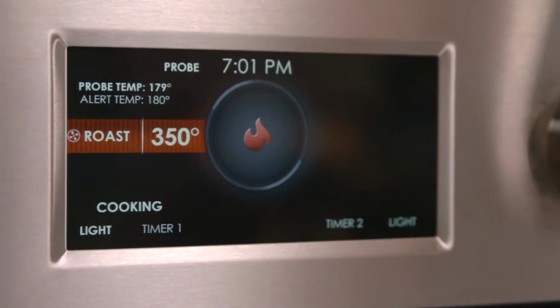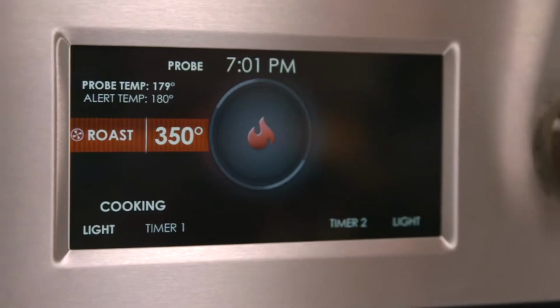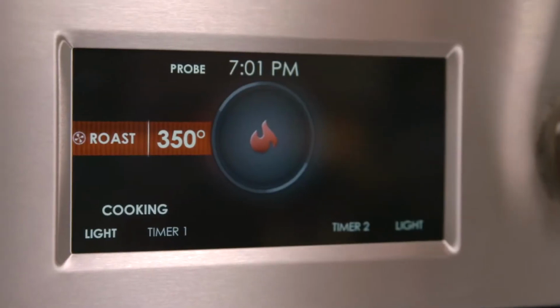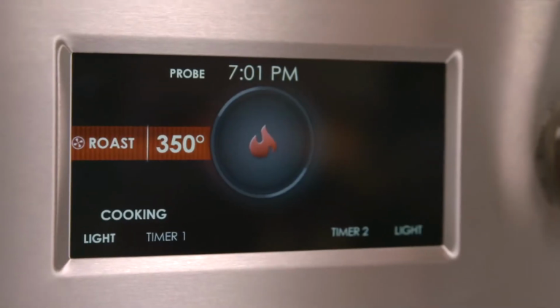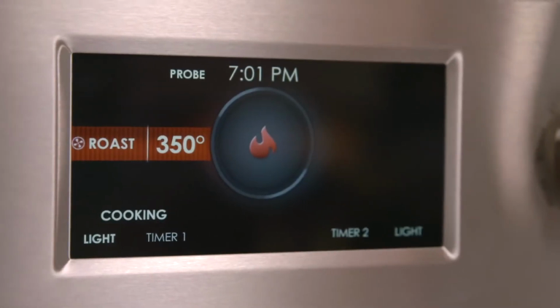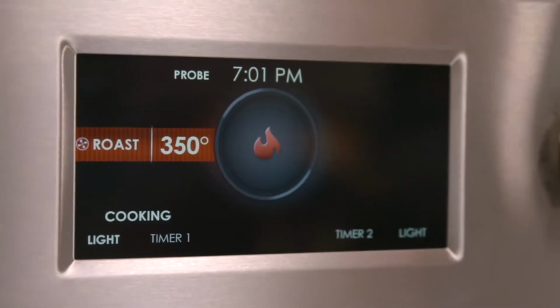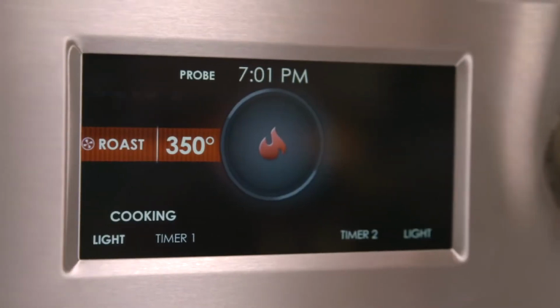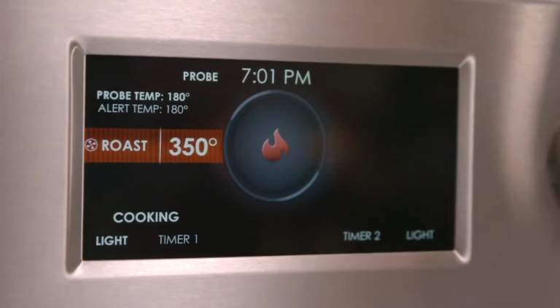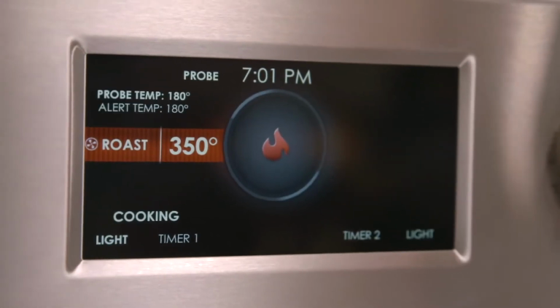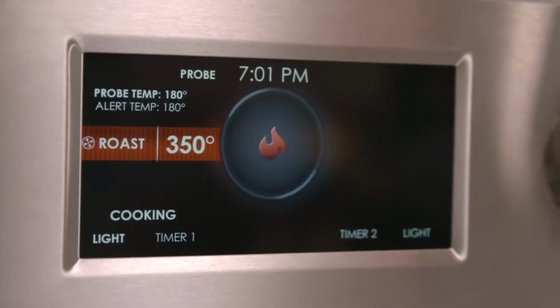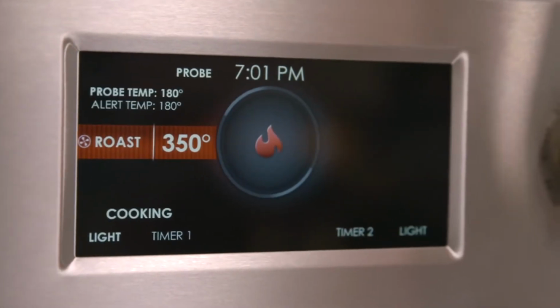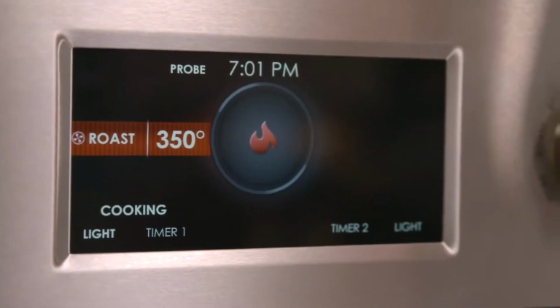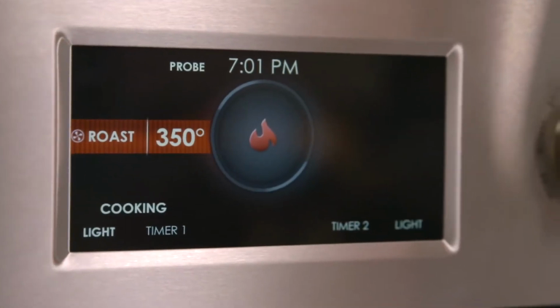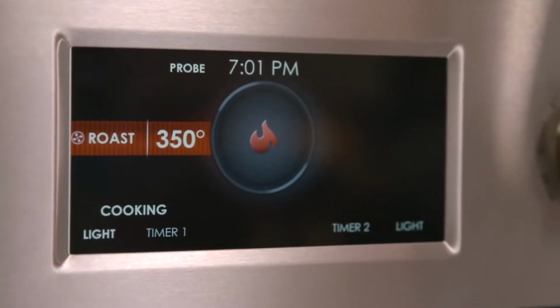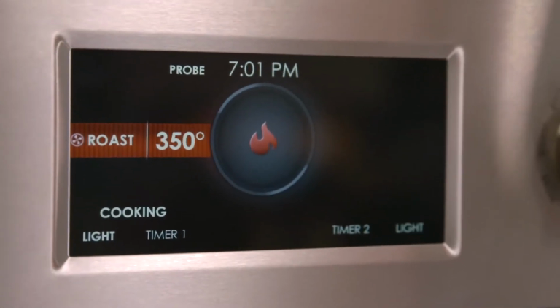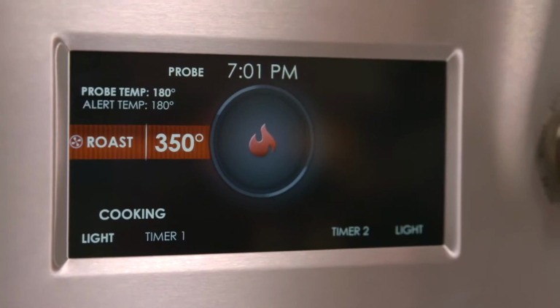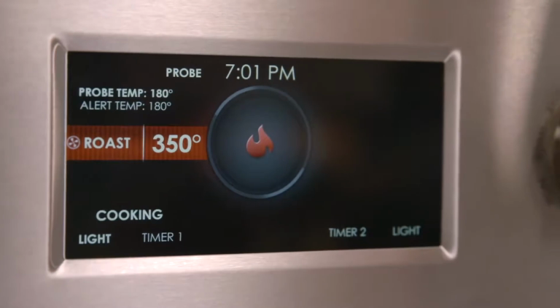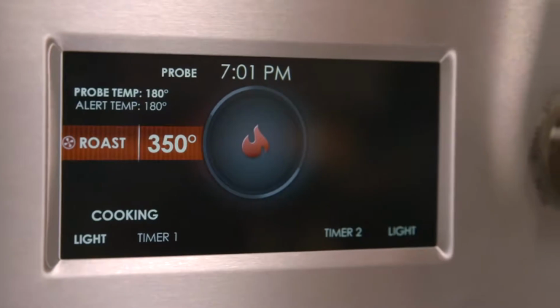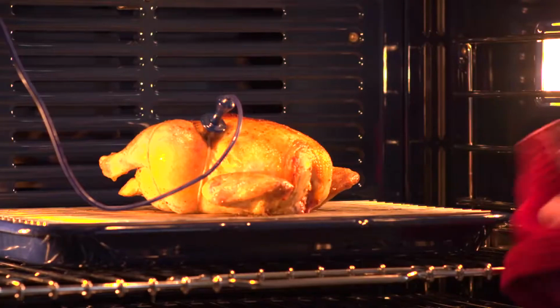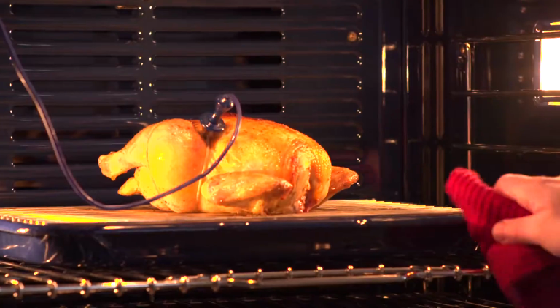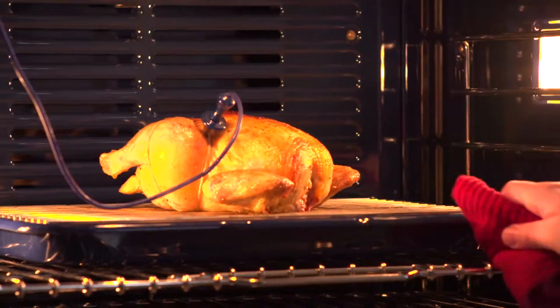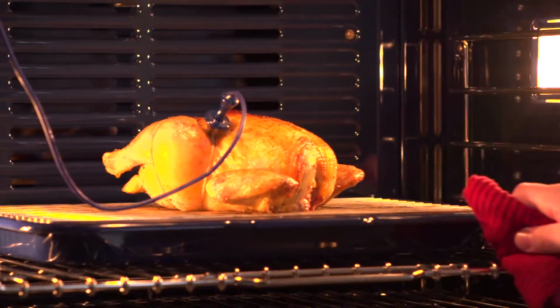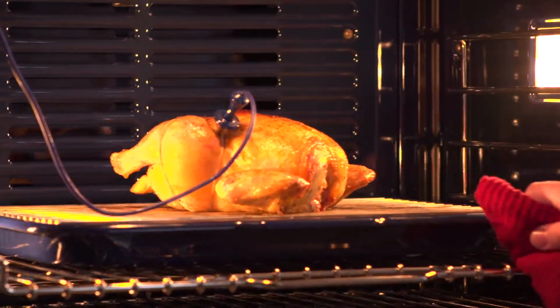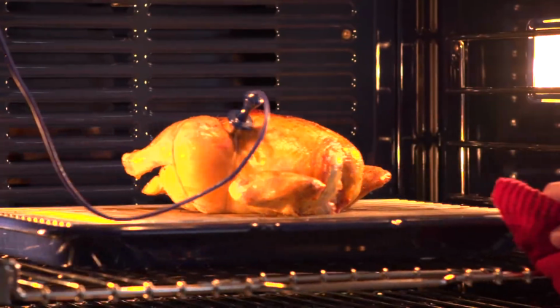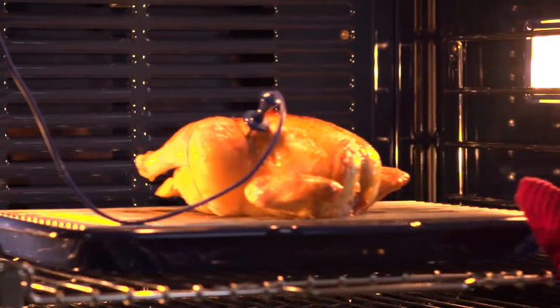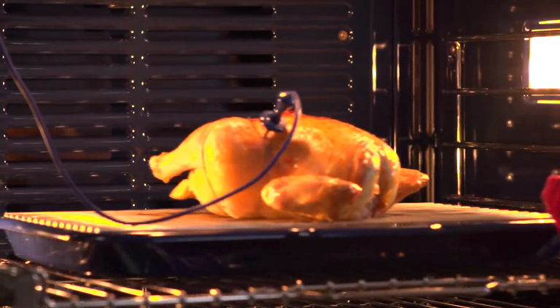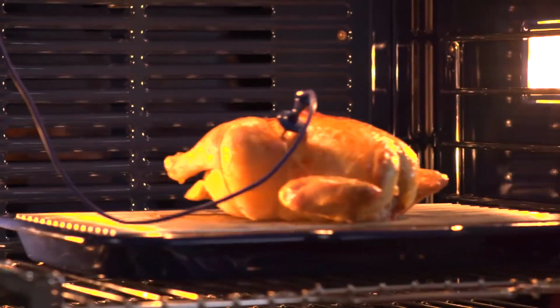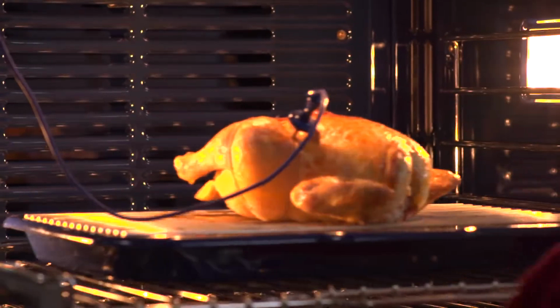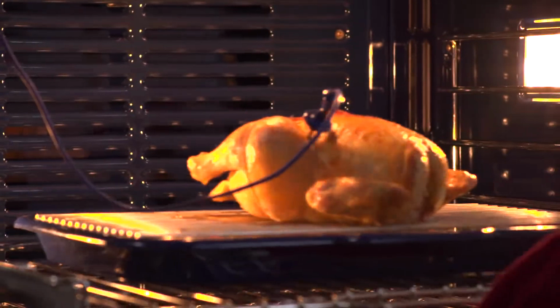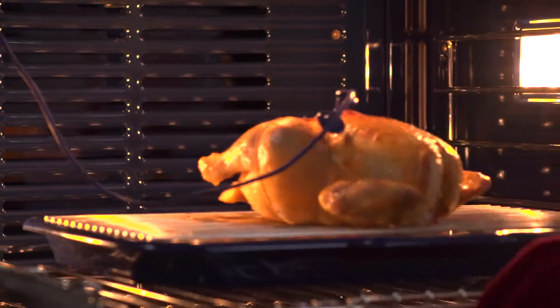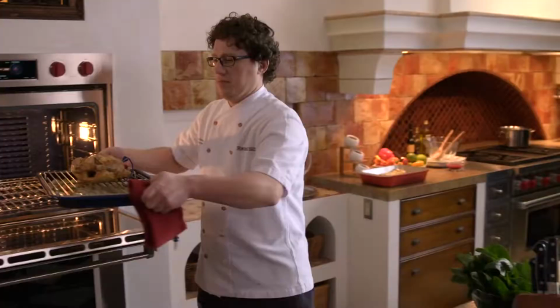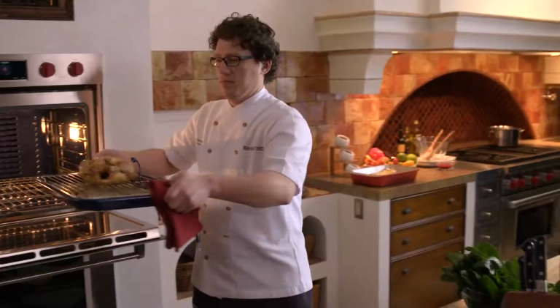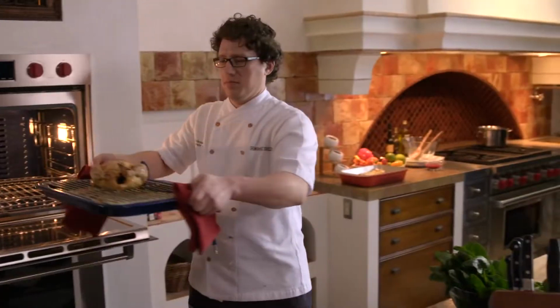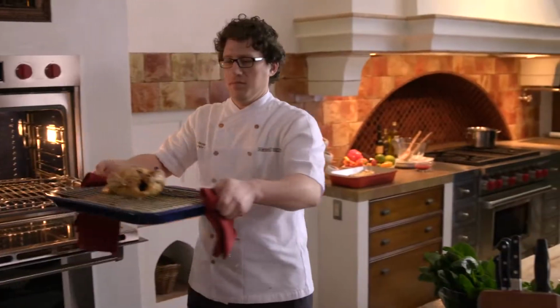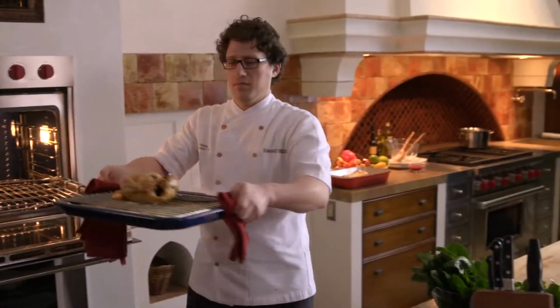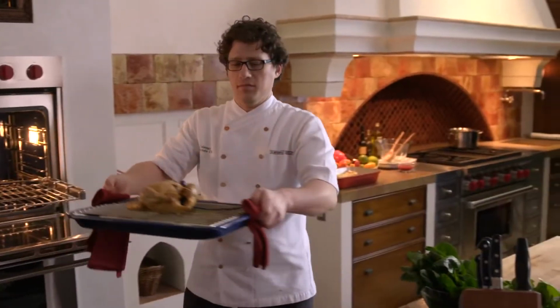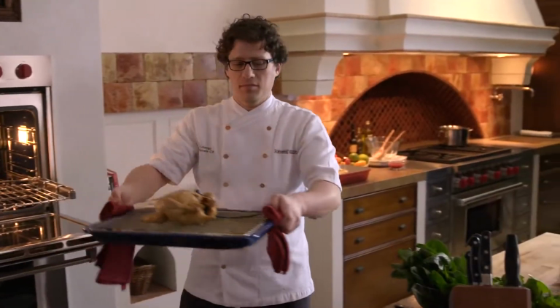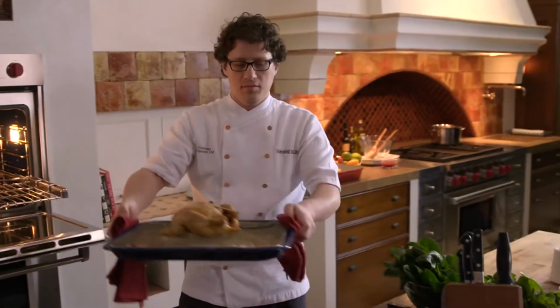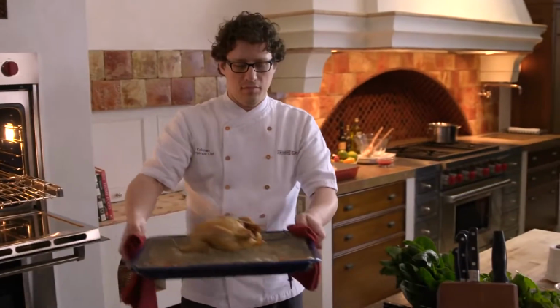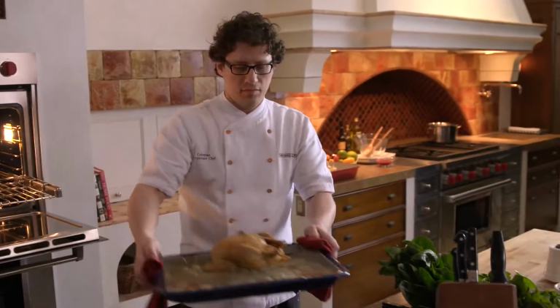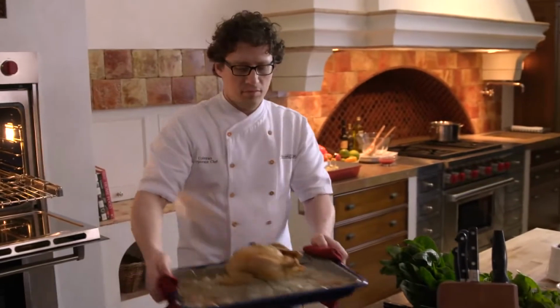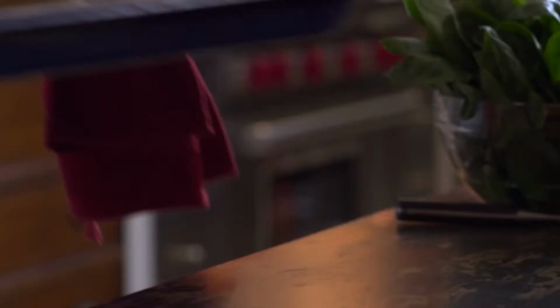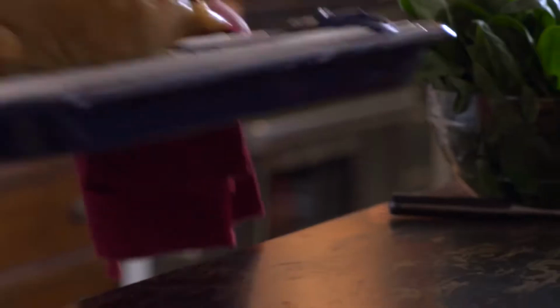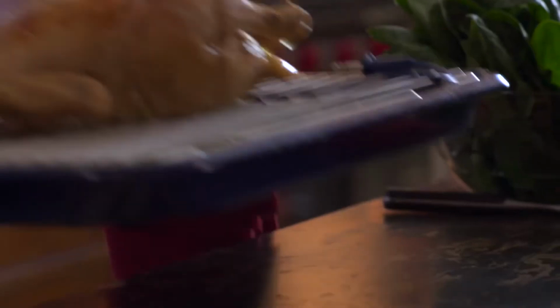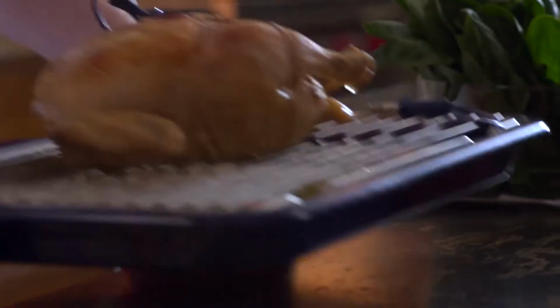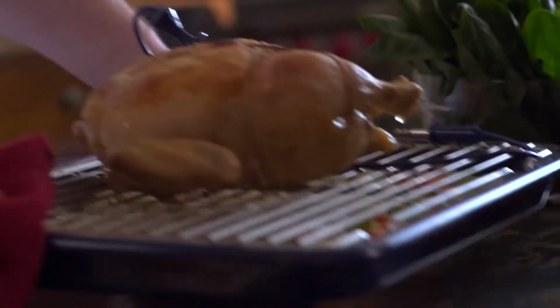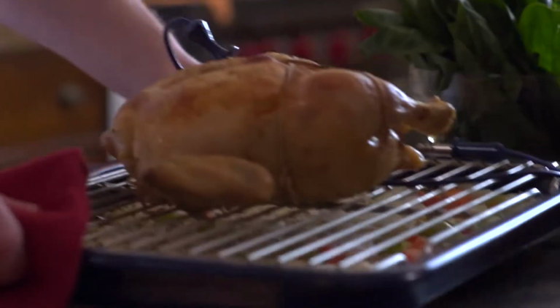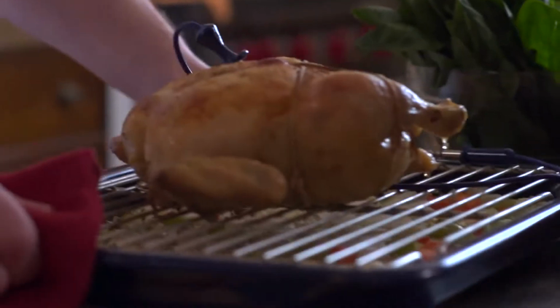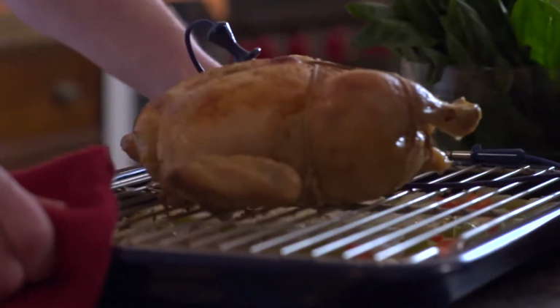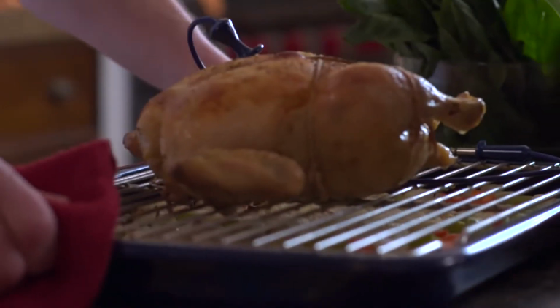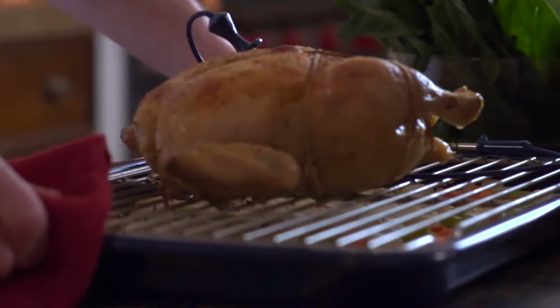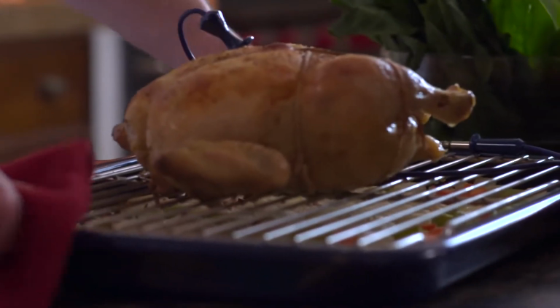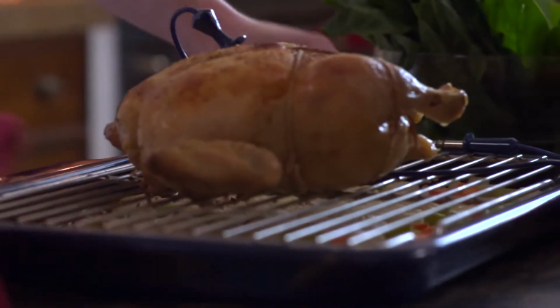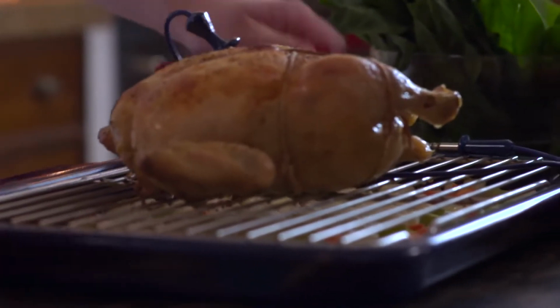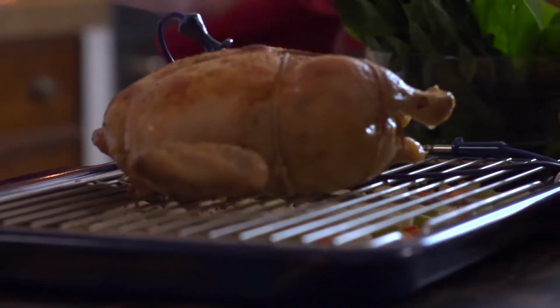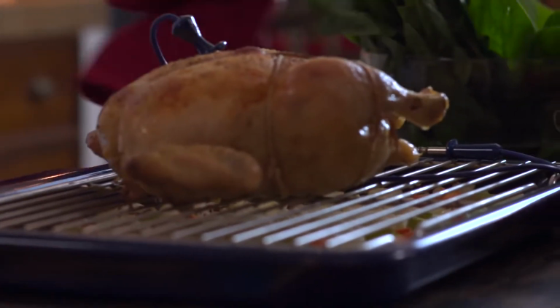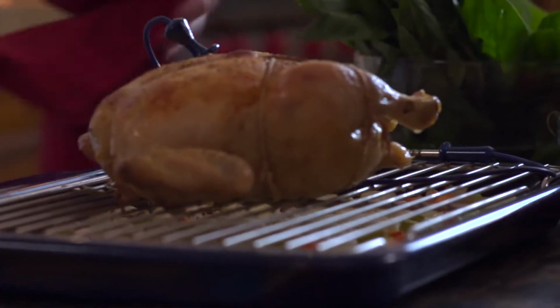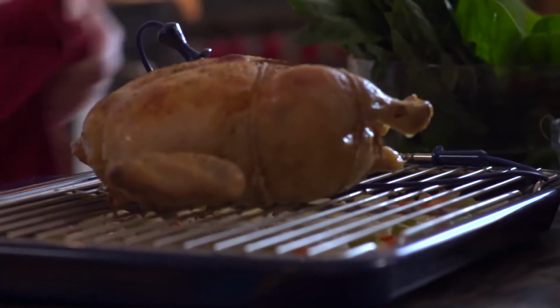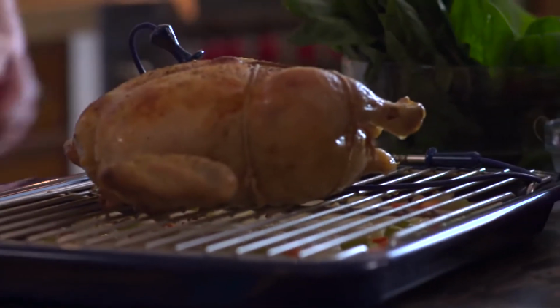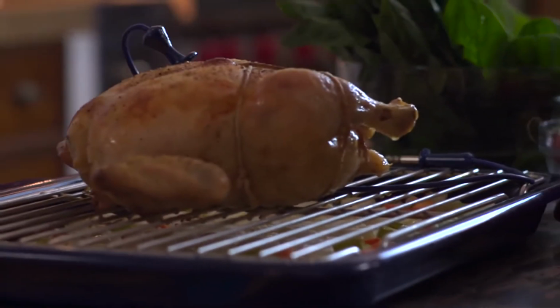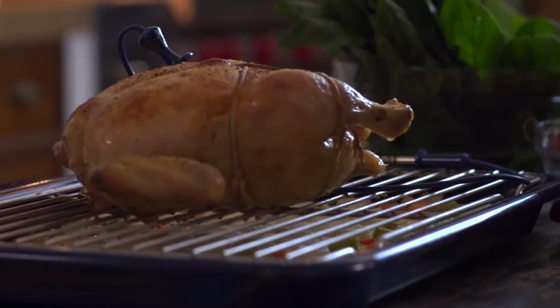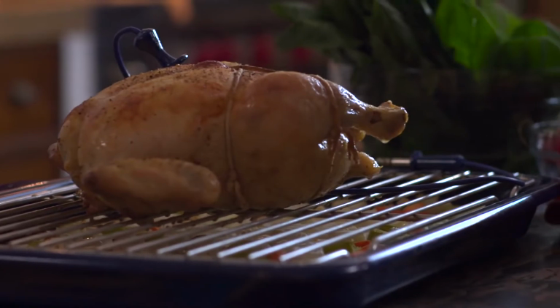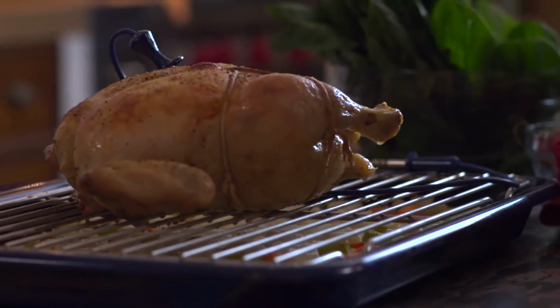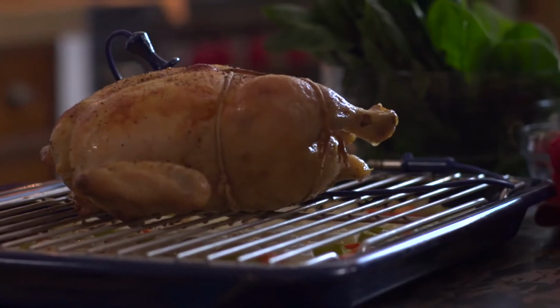It looks like our chicken is done and we're gonna pull it out of the oven. And look at that bird — perfectly cooked, crispy skin, exactly what we're looking for.